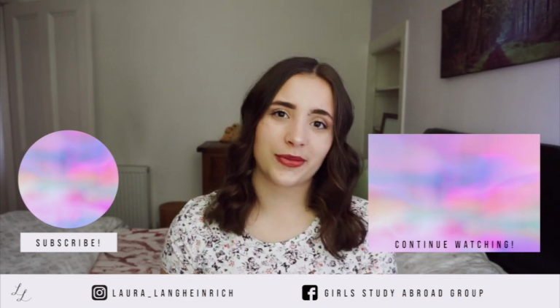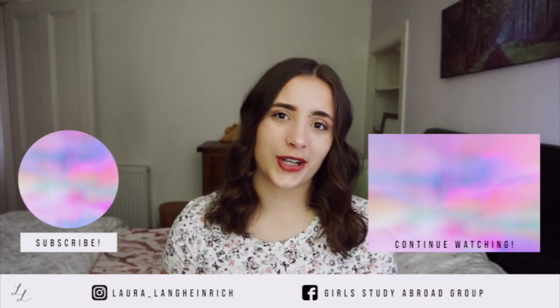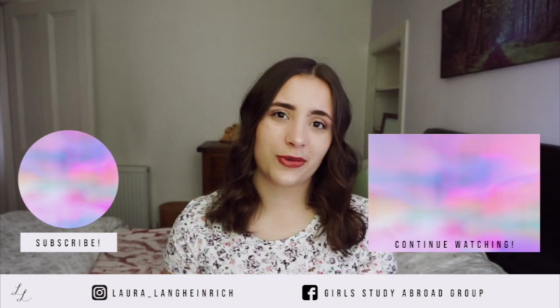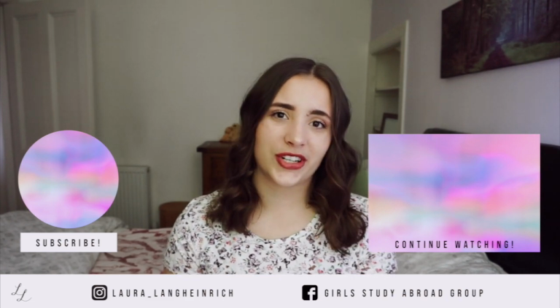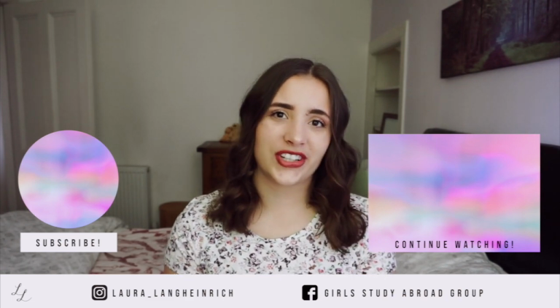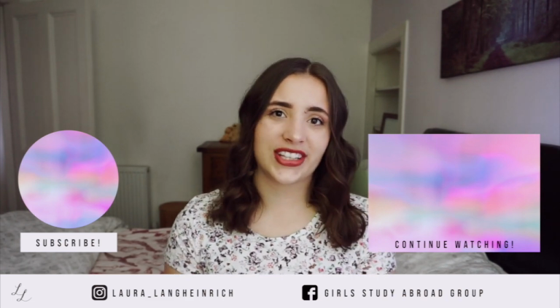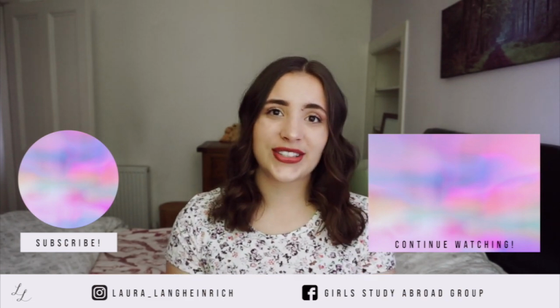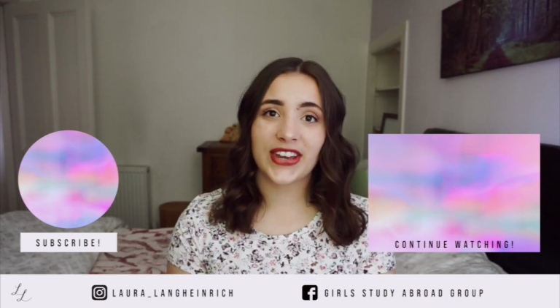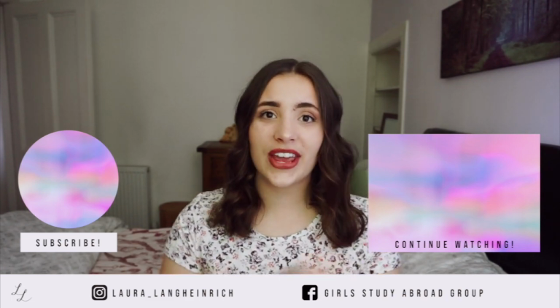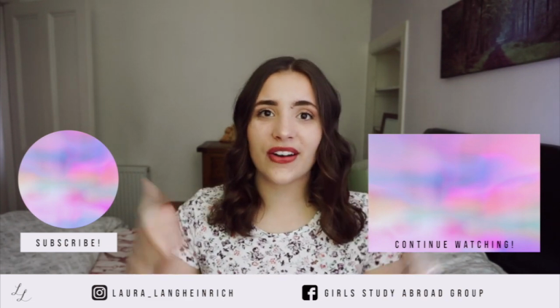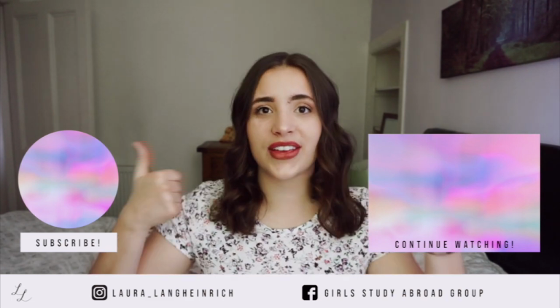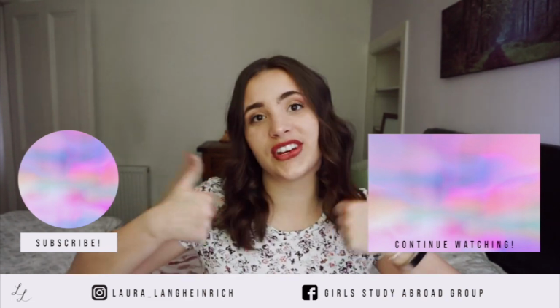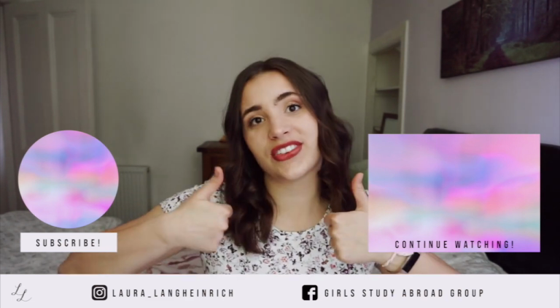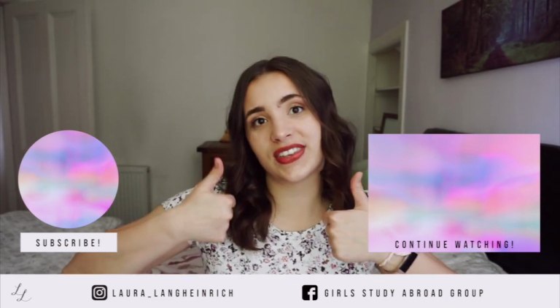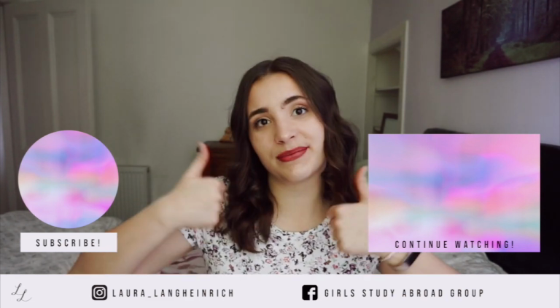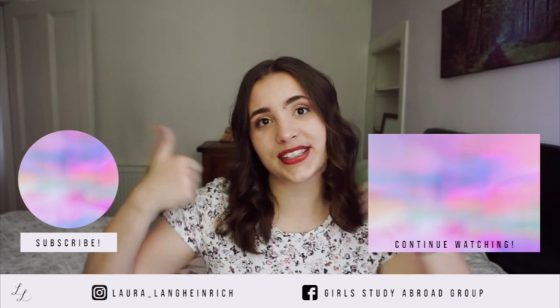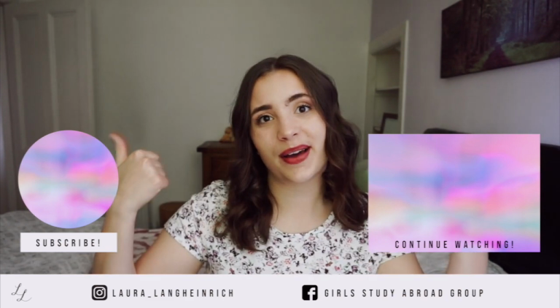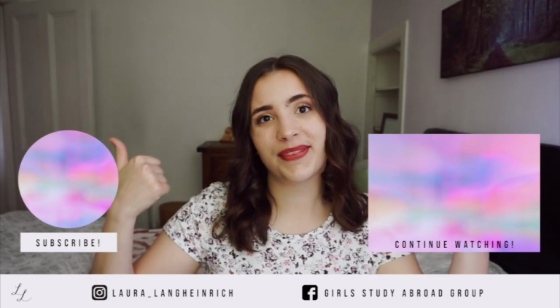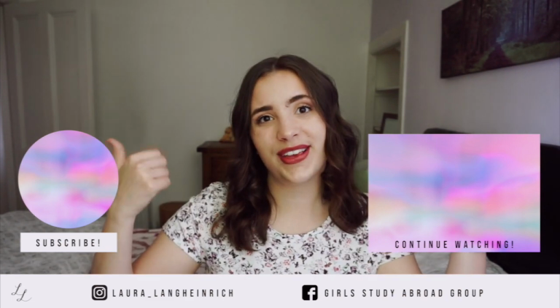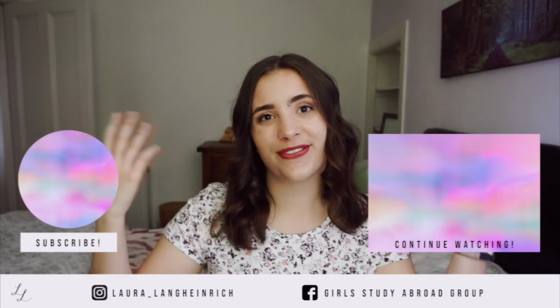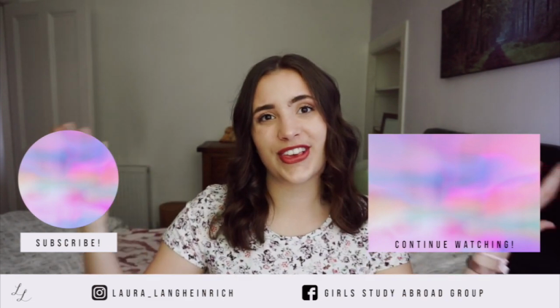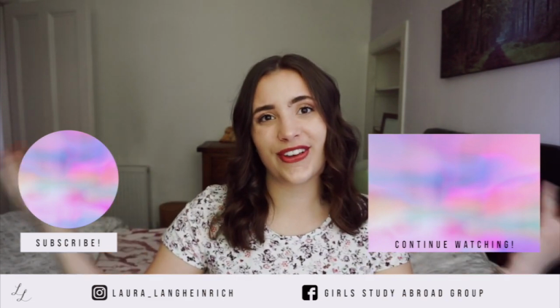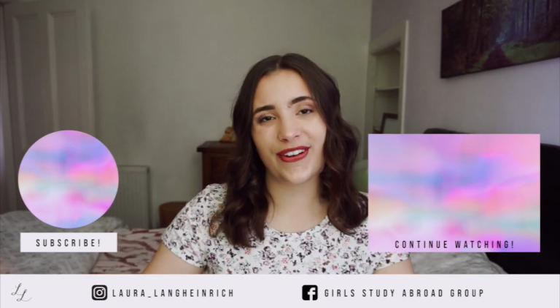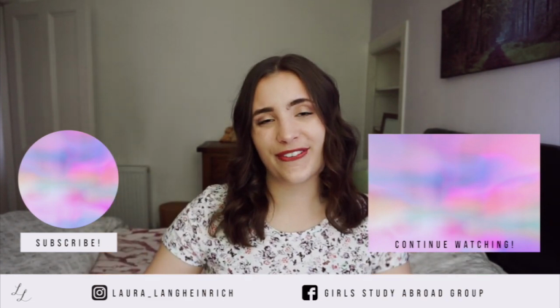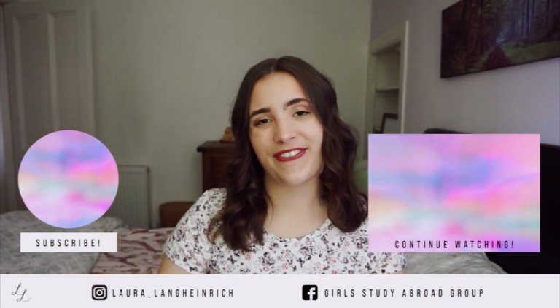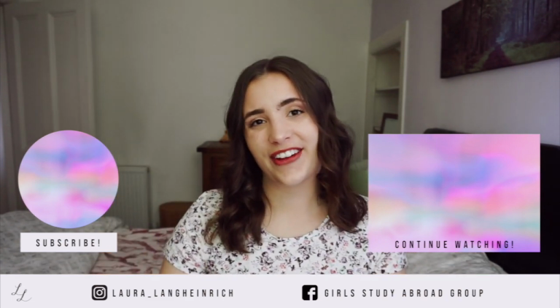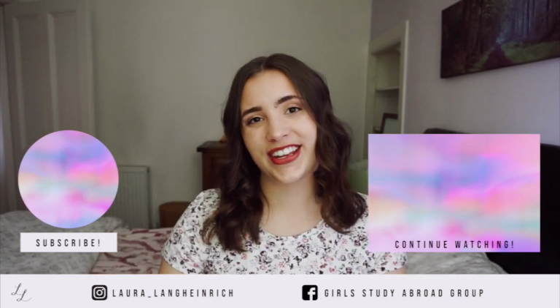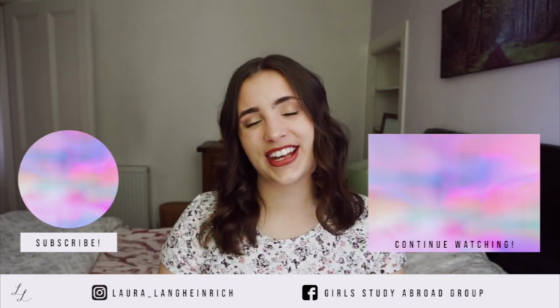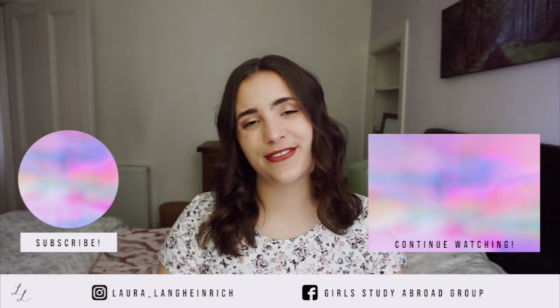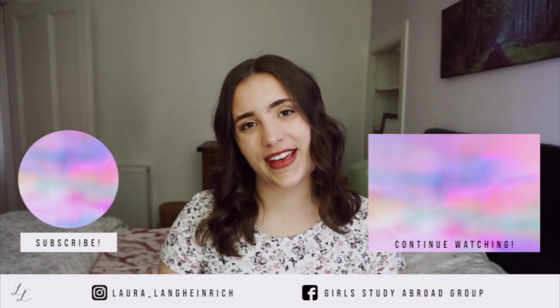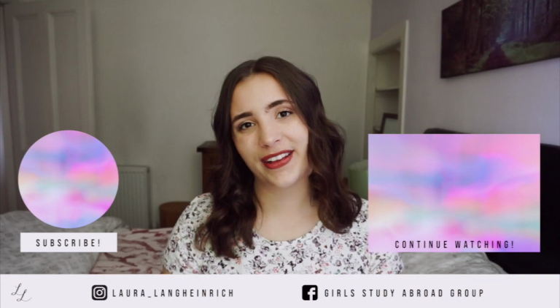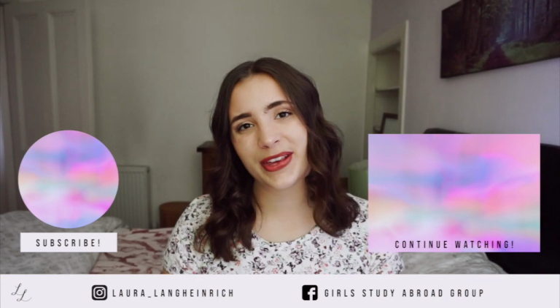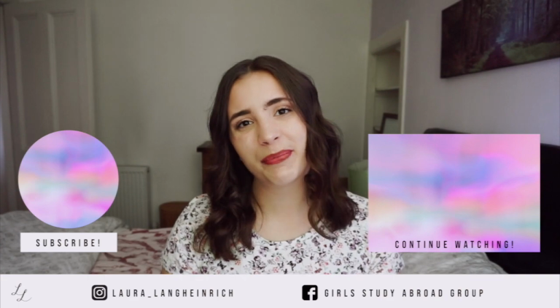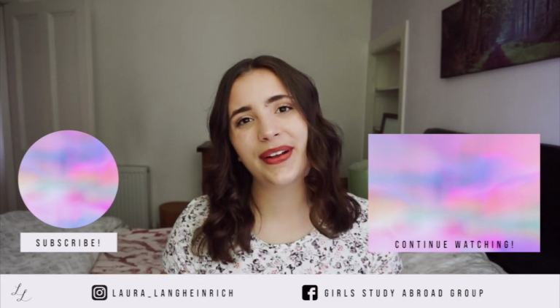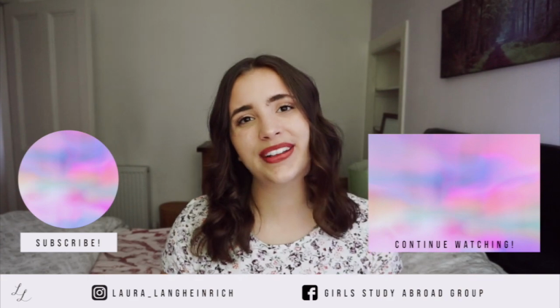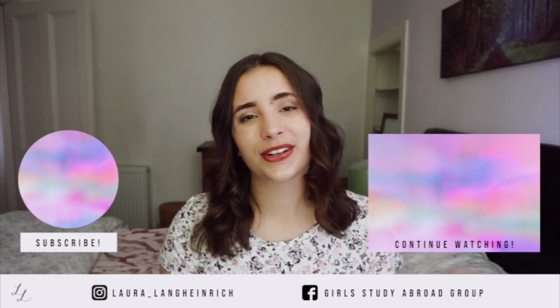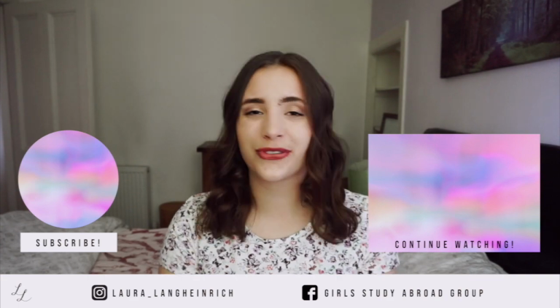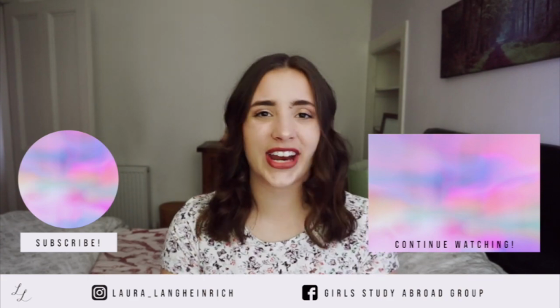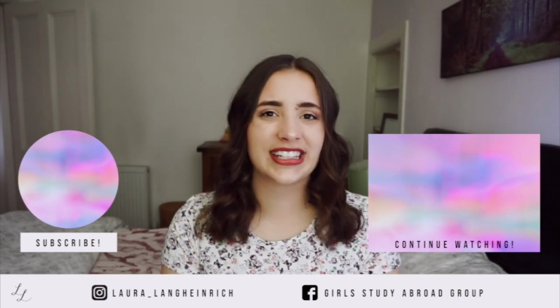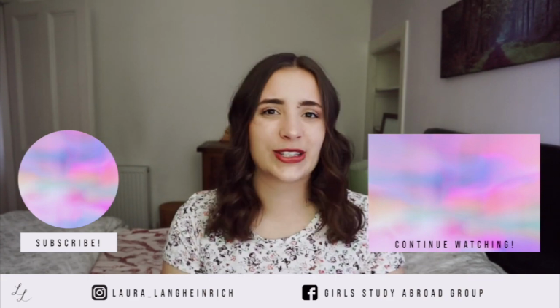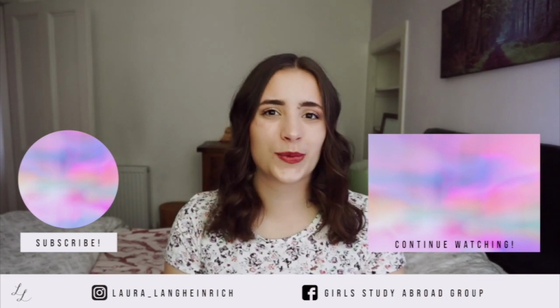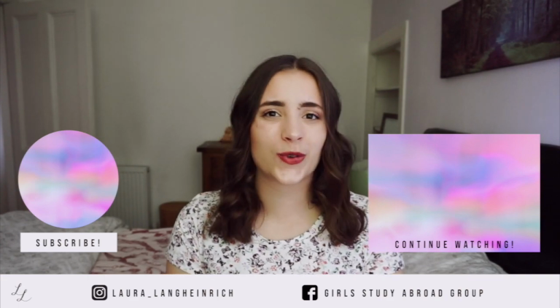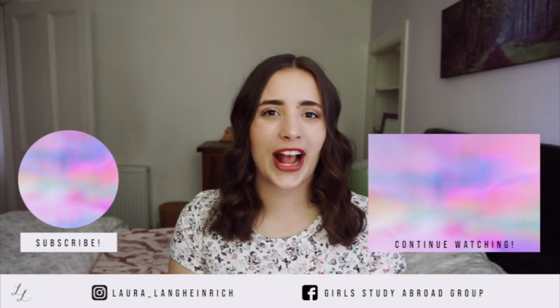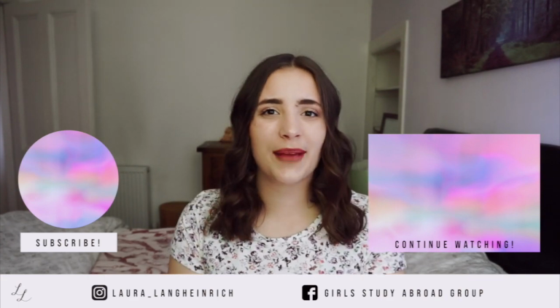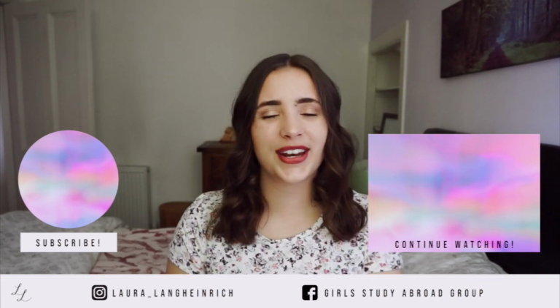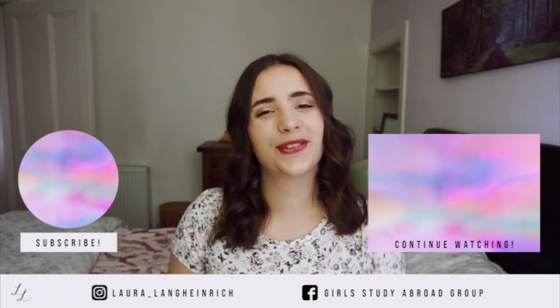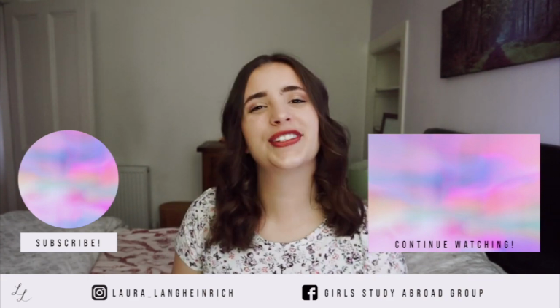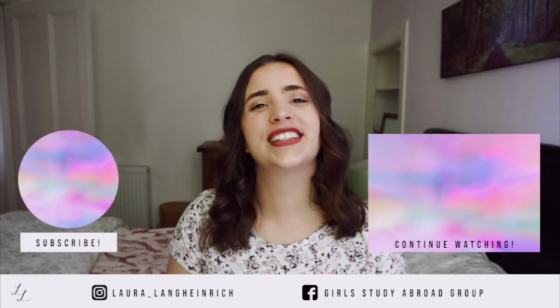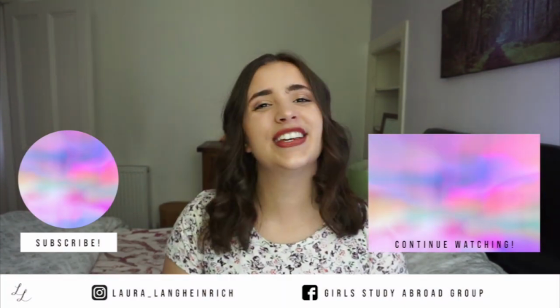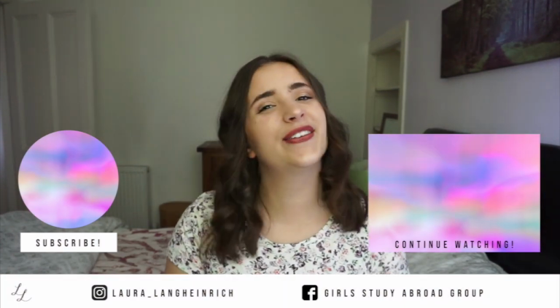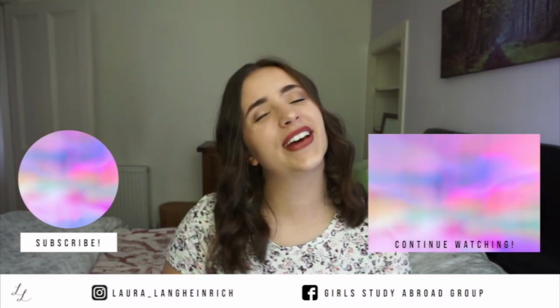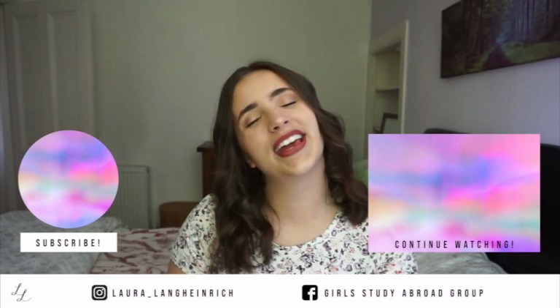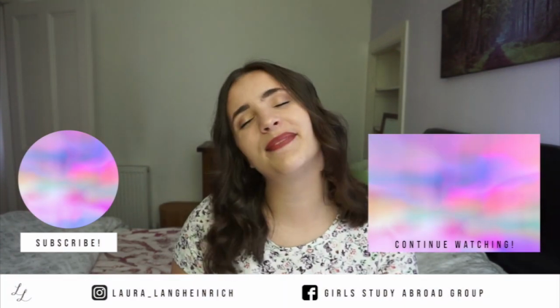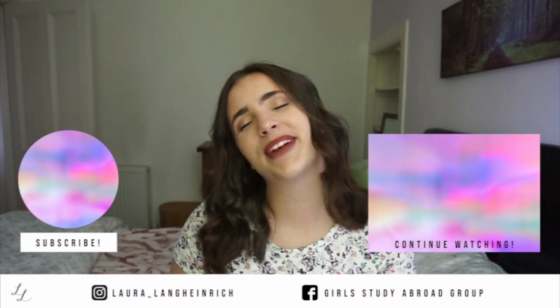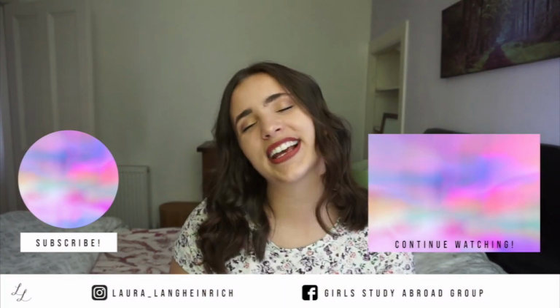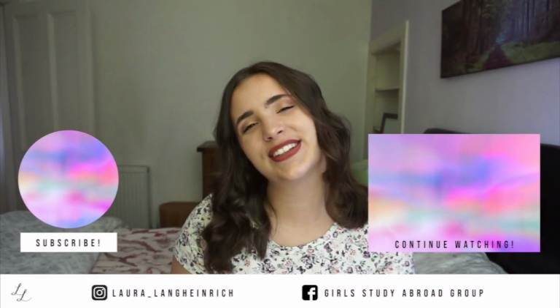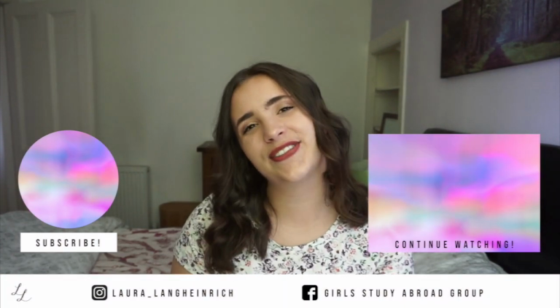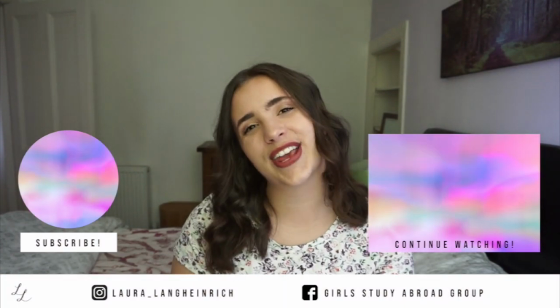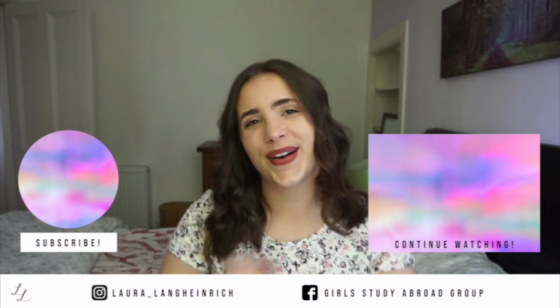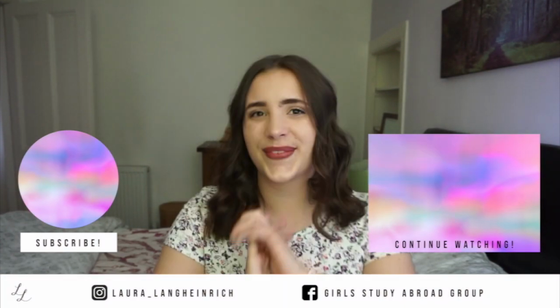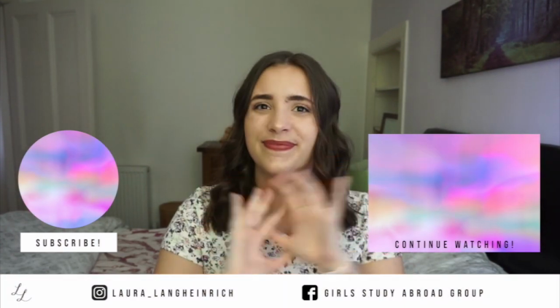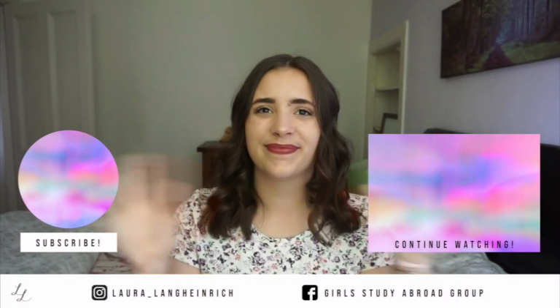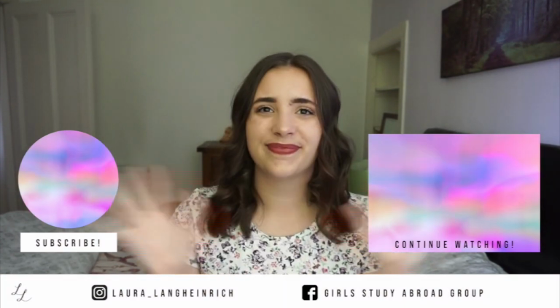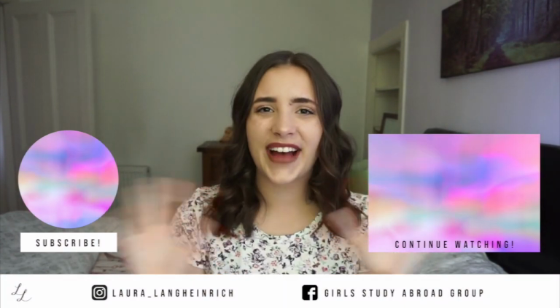Thank you so much for watching this video. Give it a thumbs up if you found it valuable, don't forget to subscribe, and I will see you in my next video. Bye!